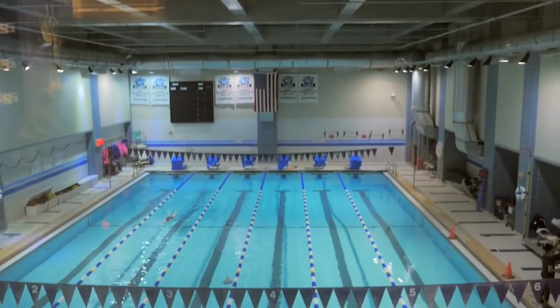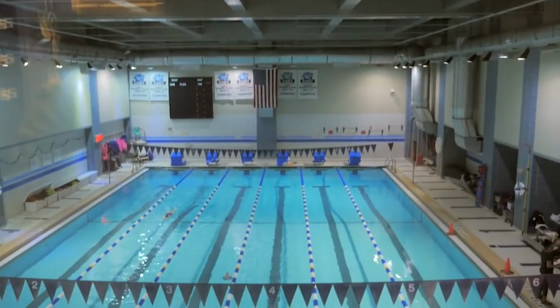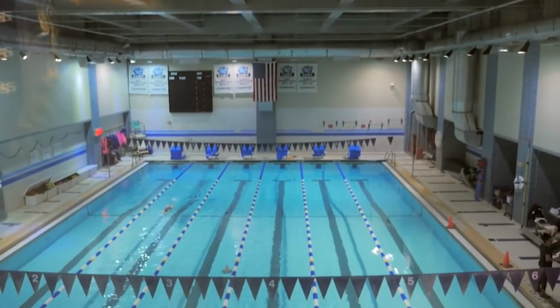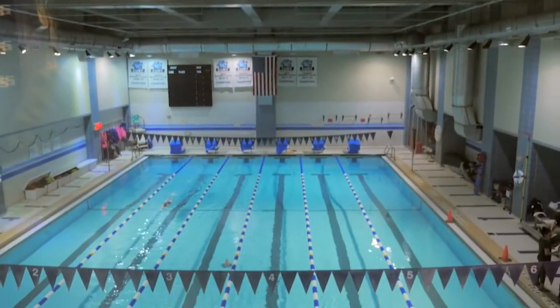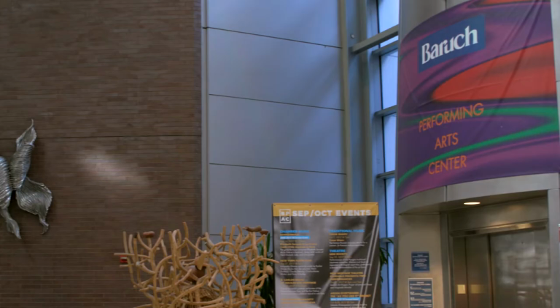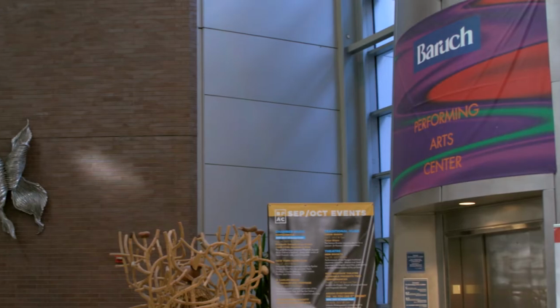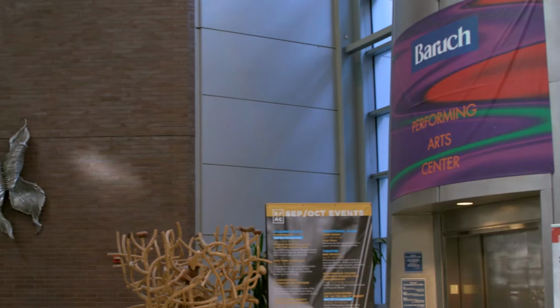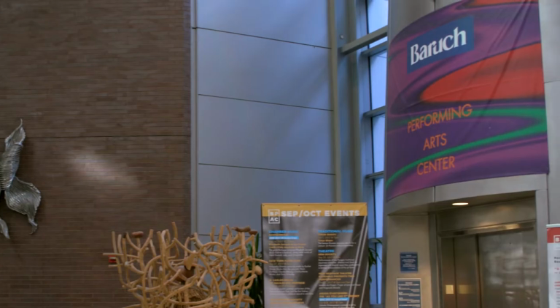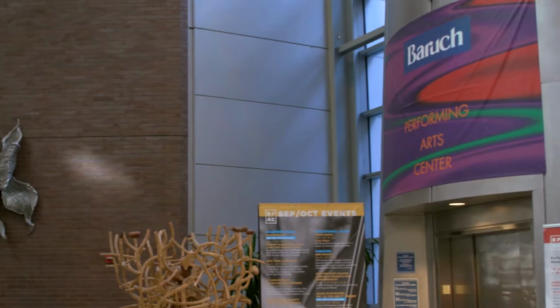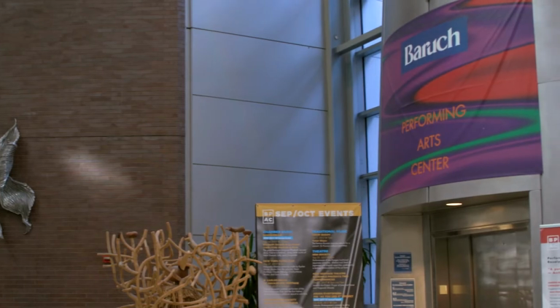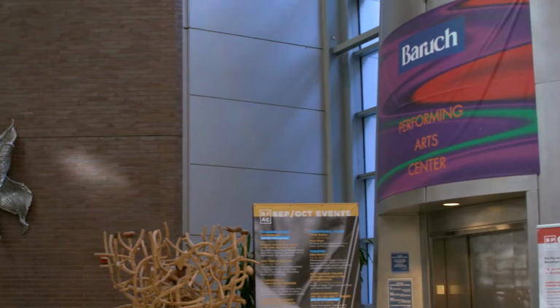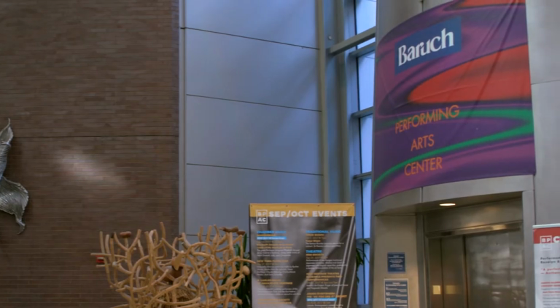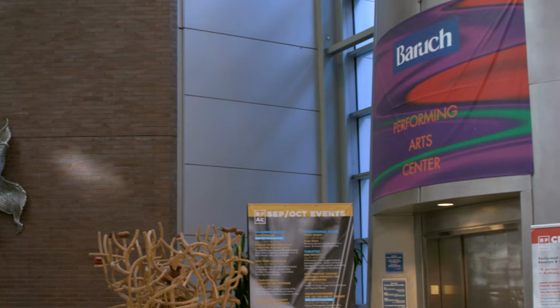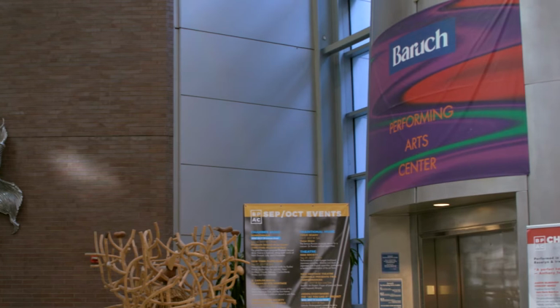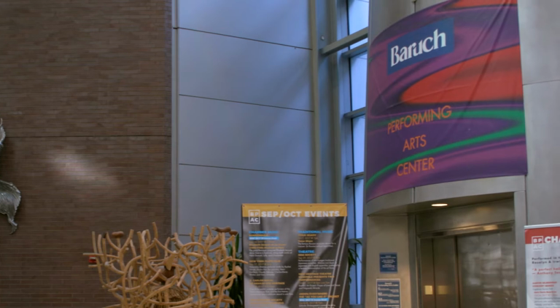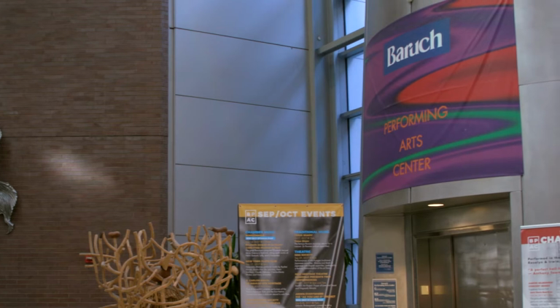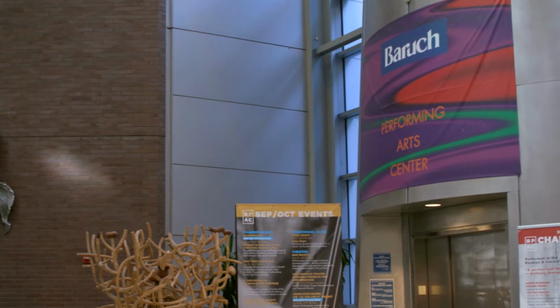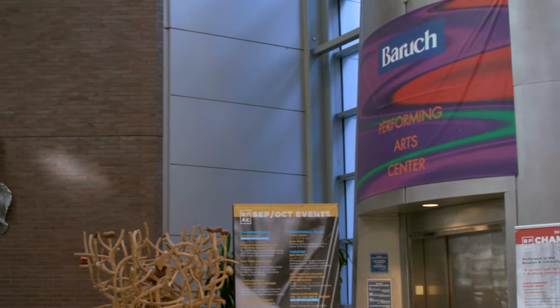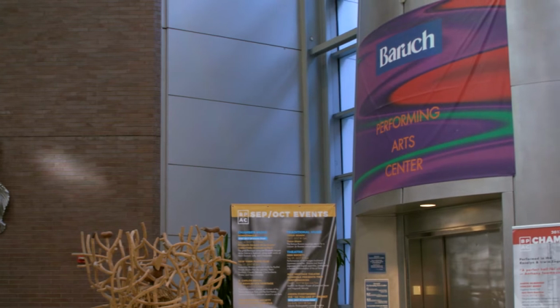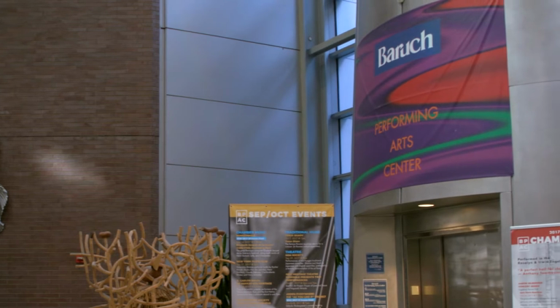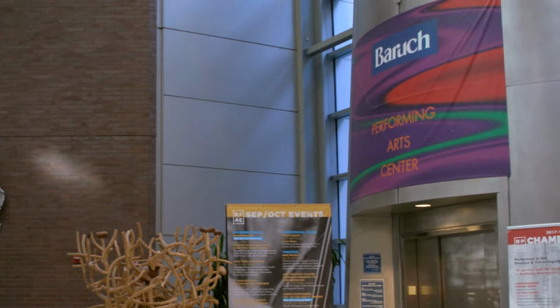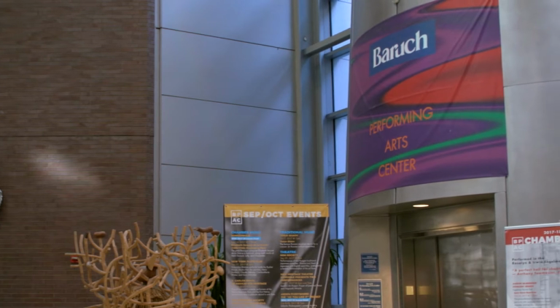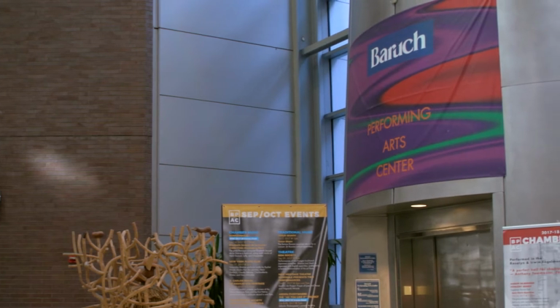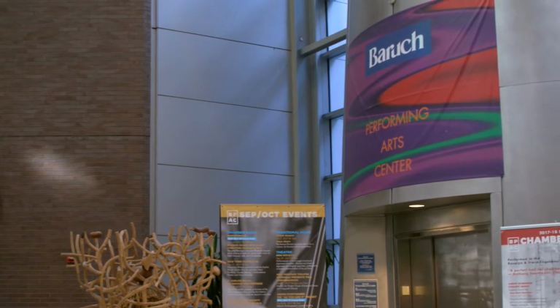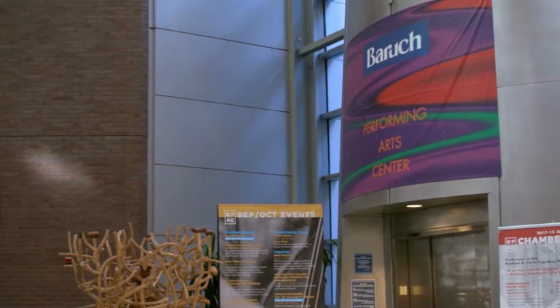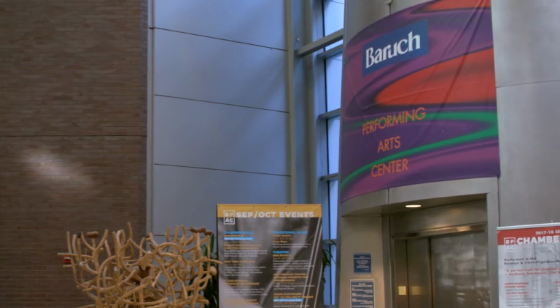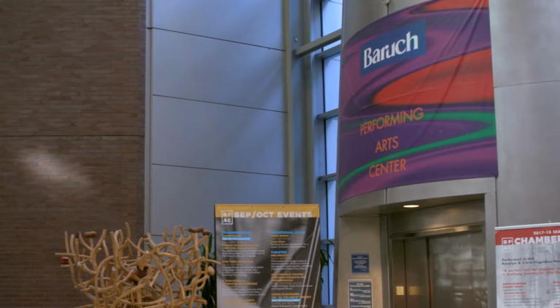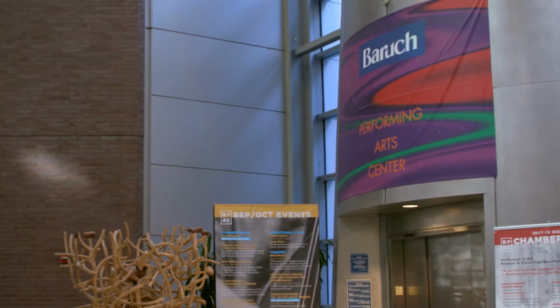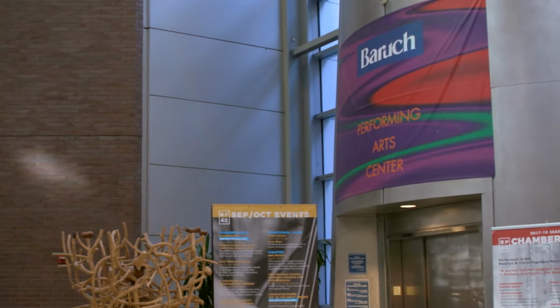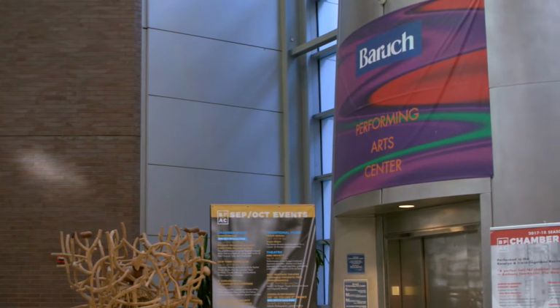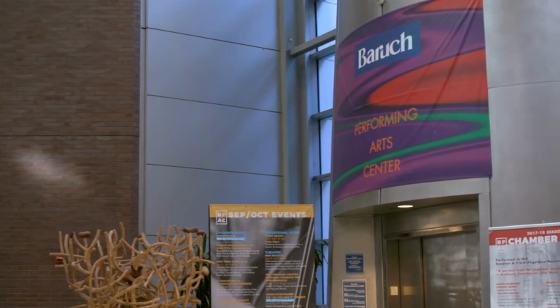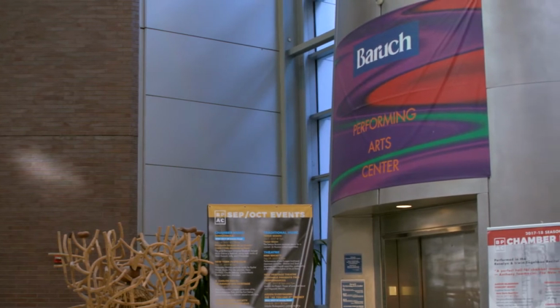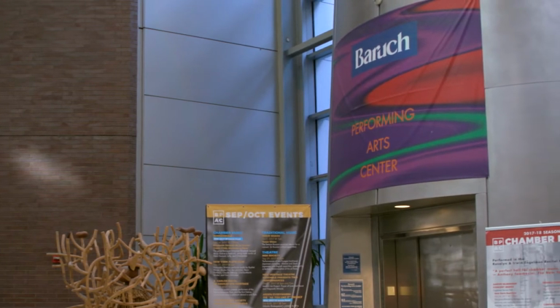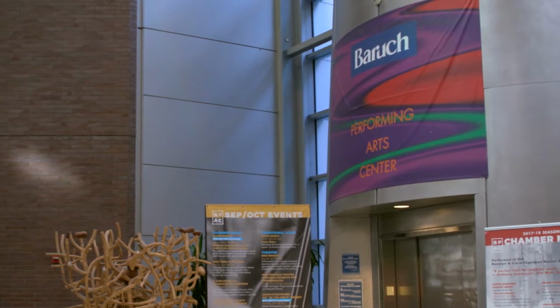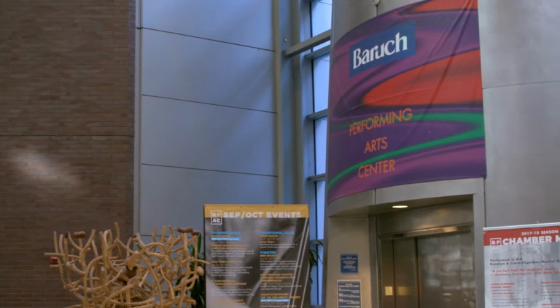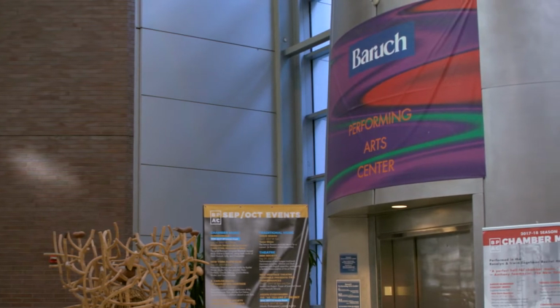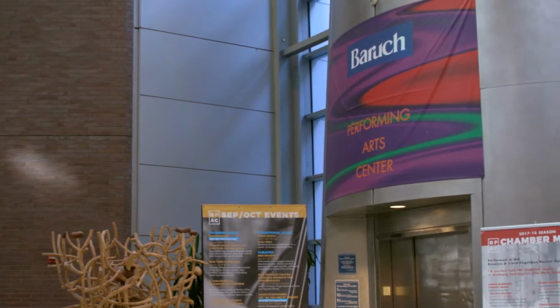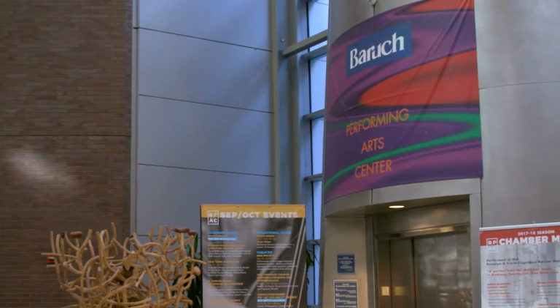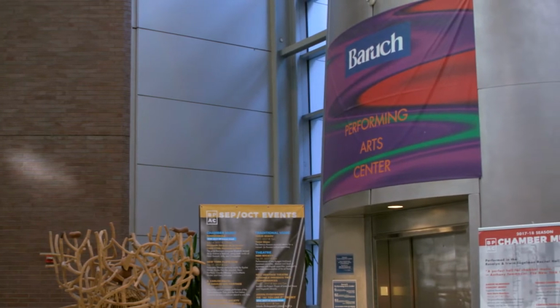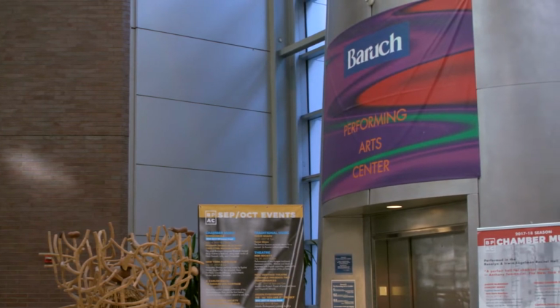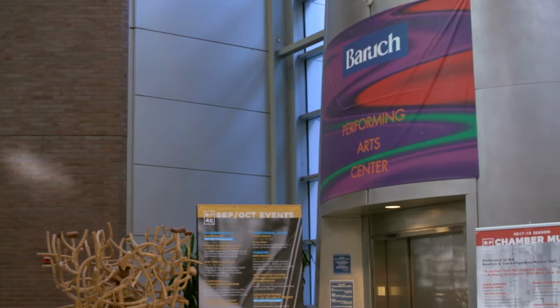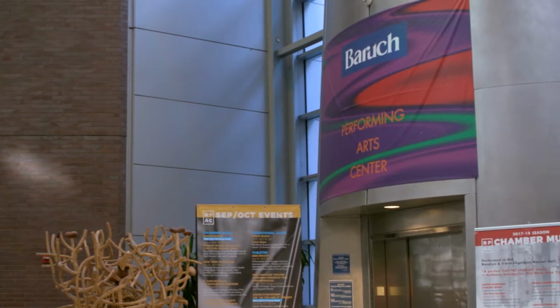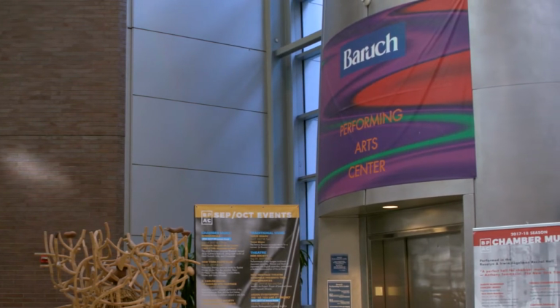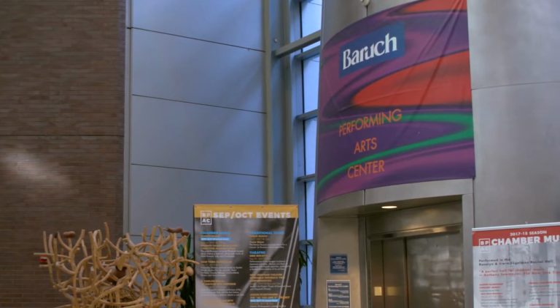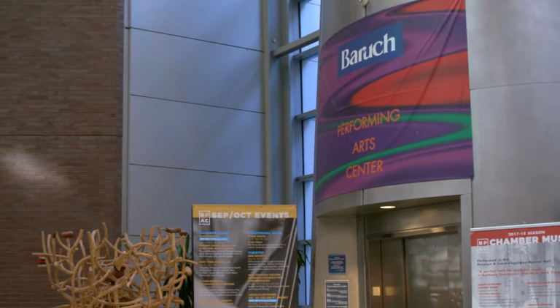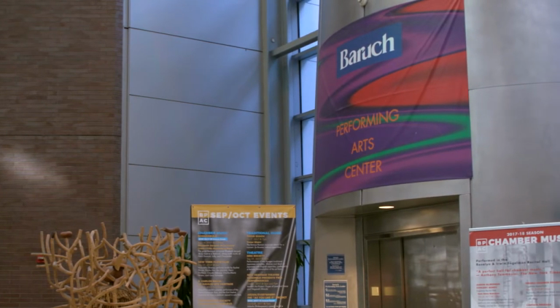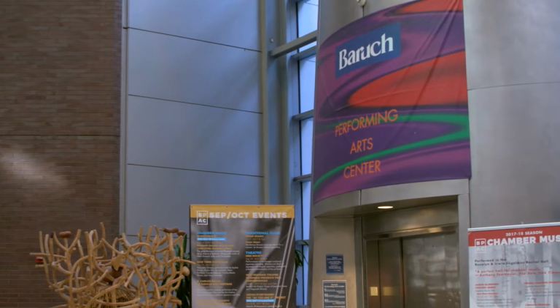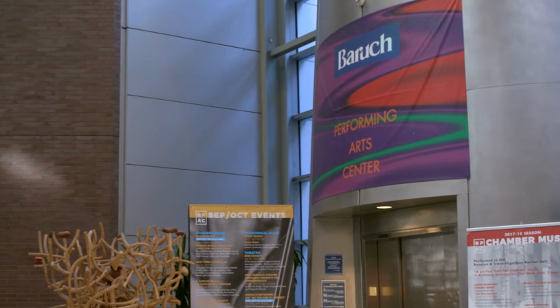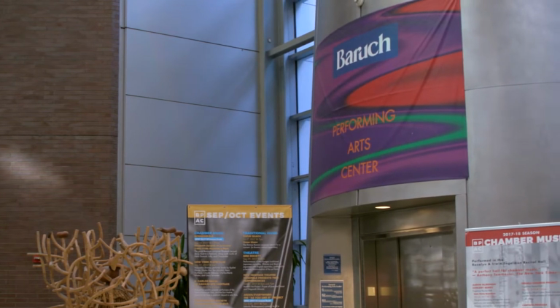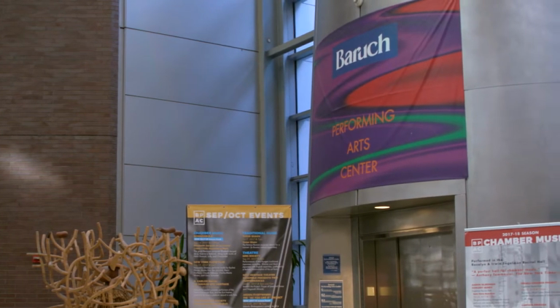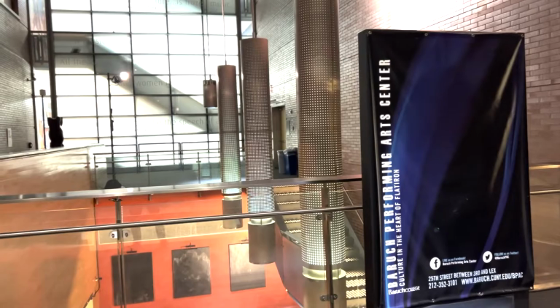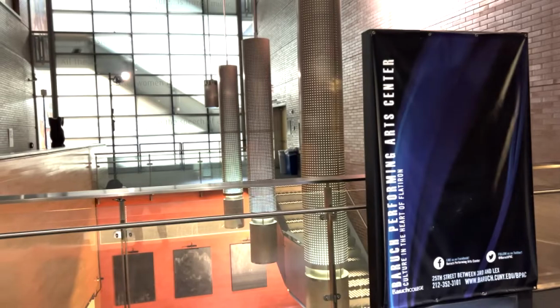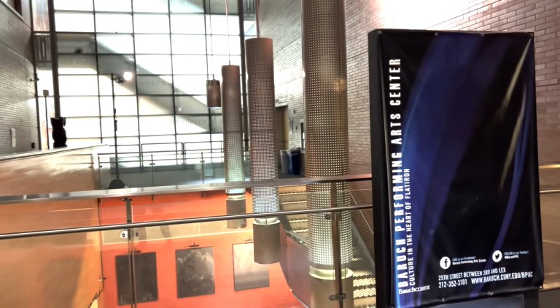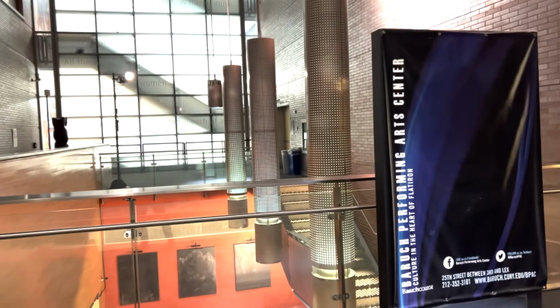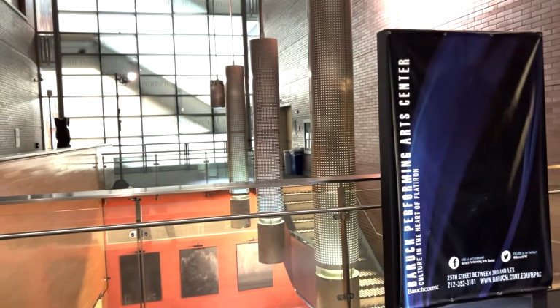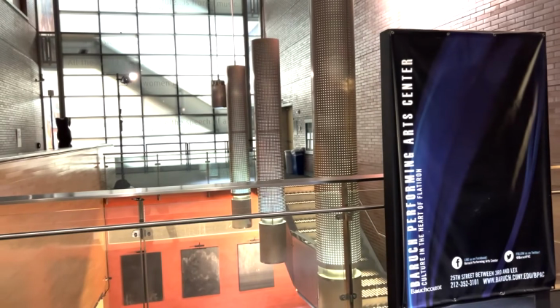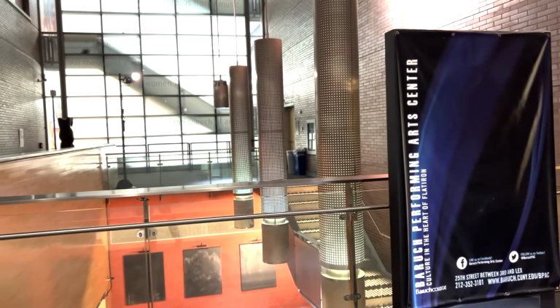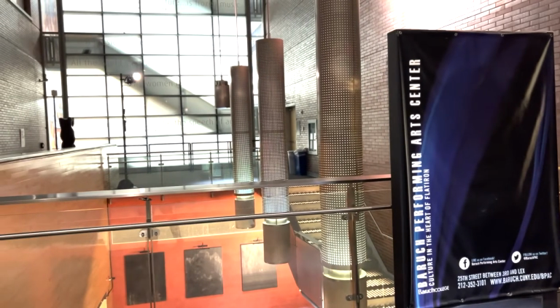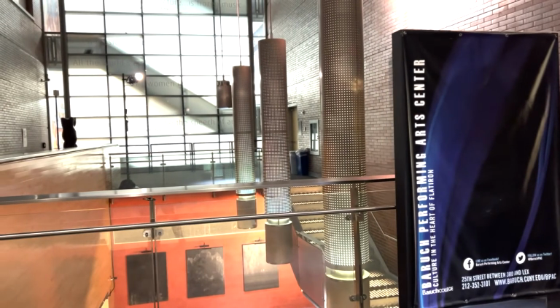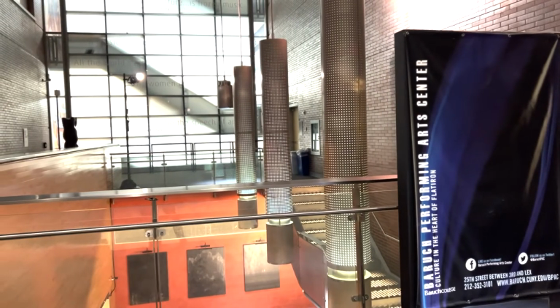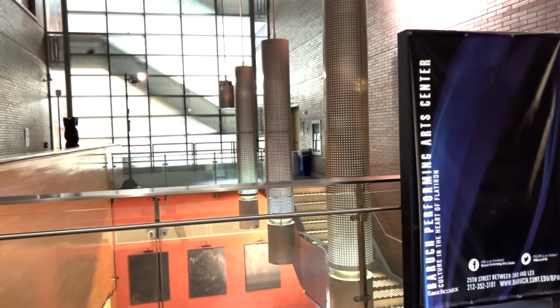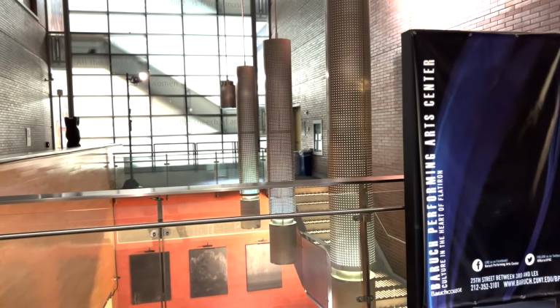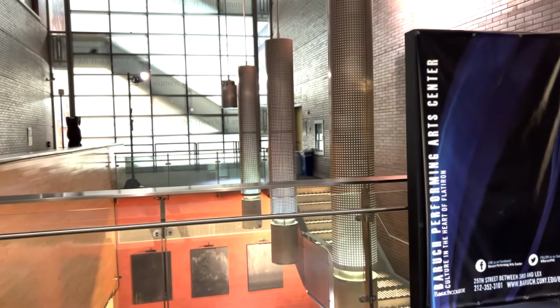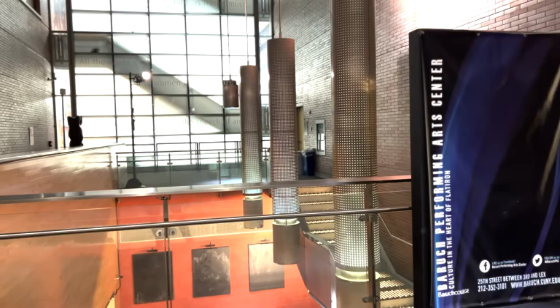The NVC is also home to the Baruch Performing Arts Centre, or BPAC, found on the basement level.